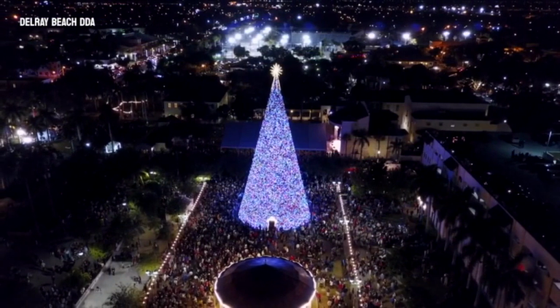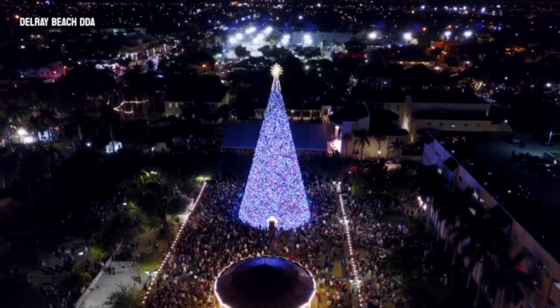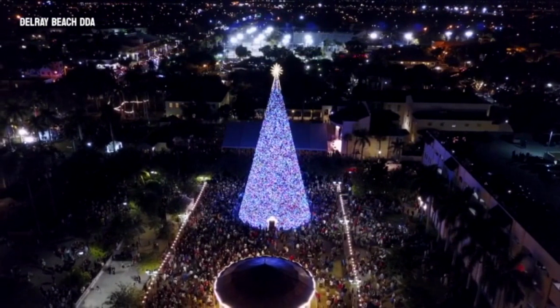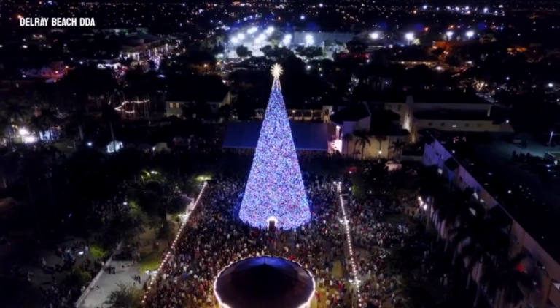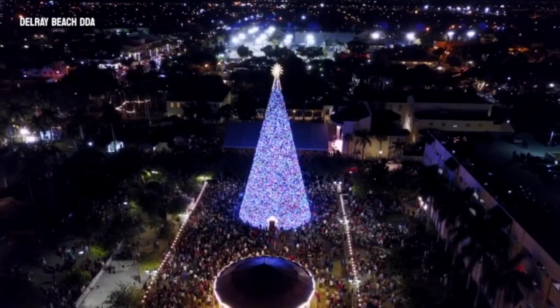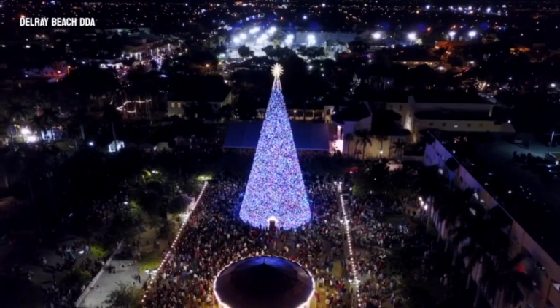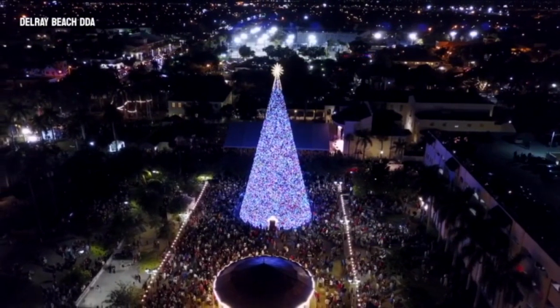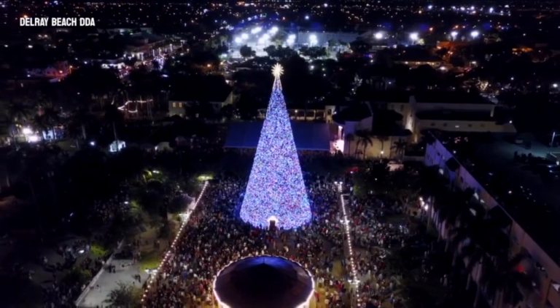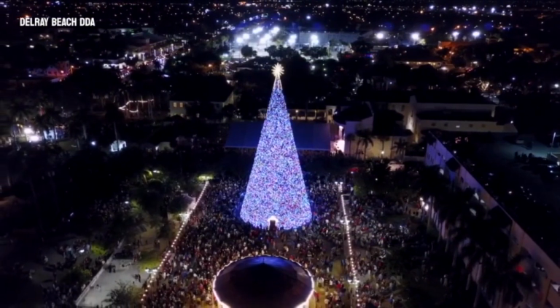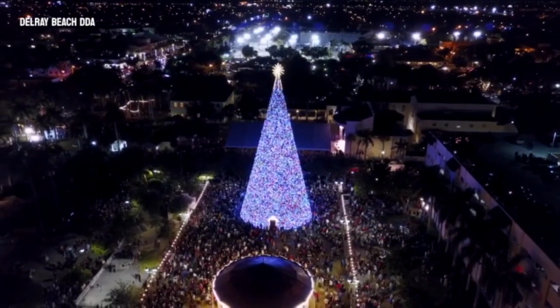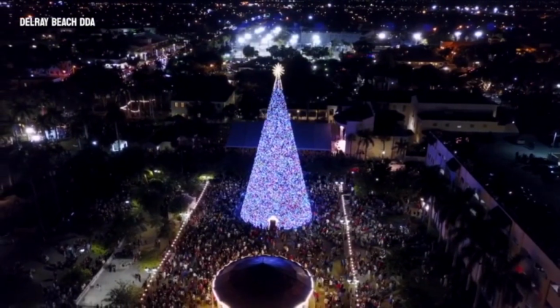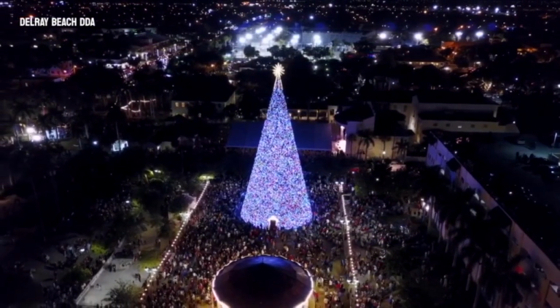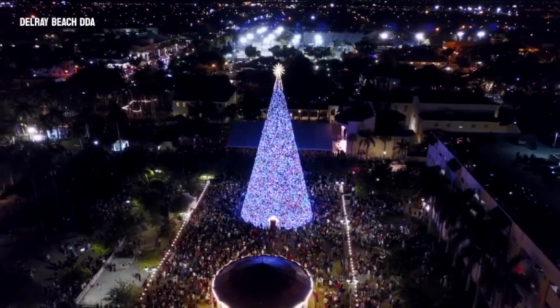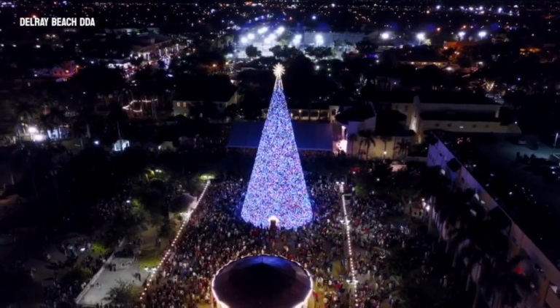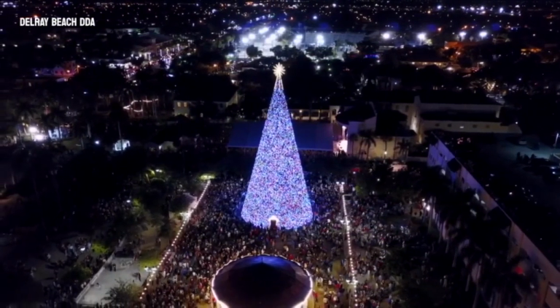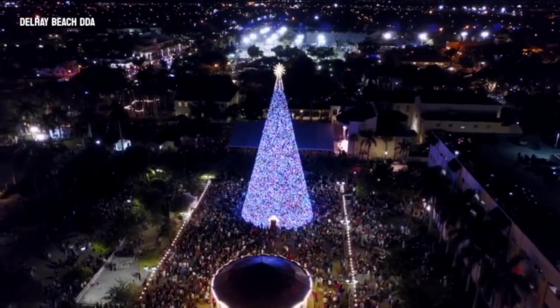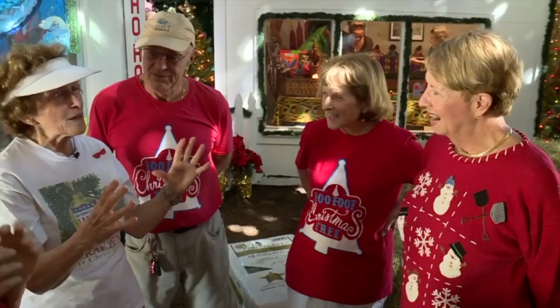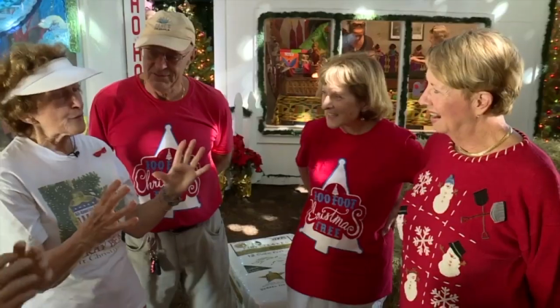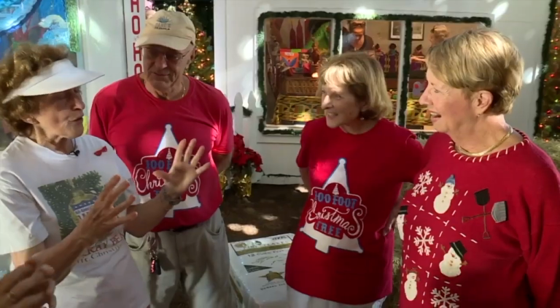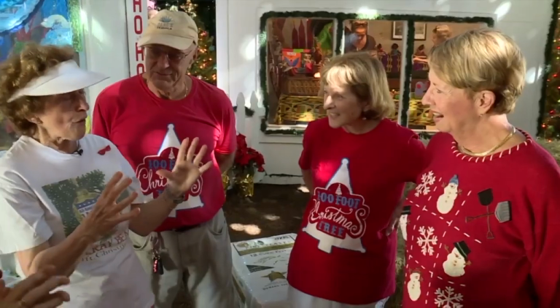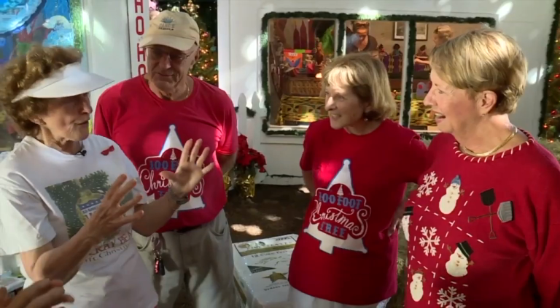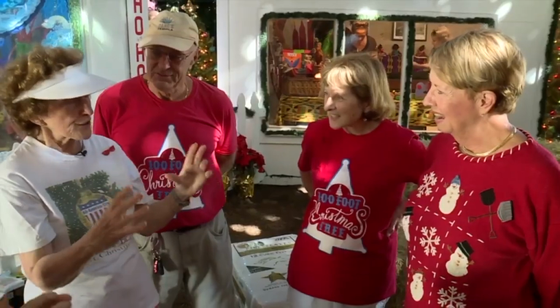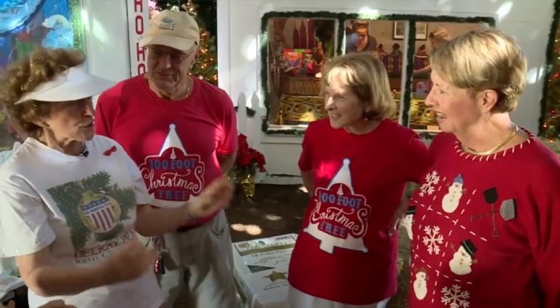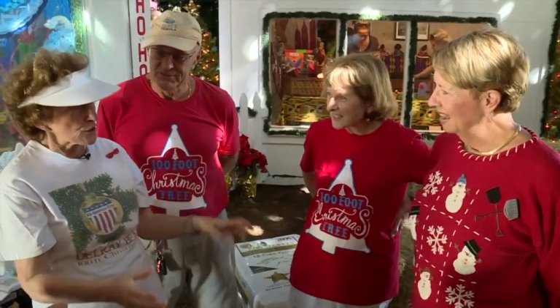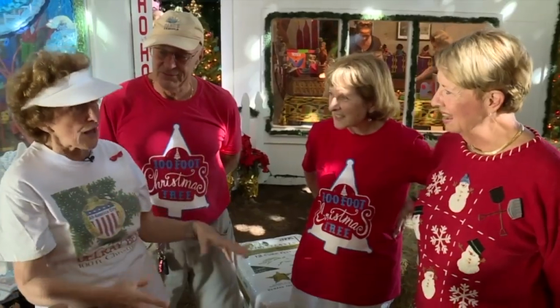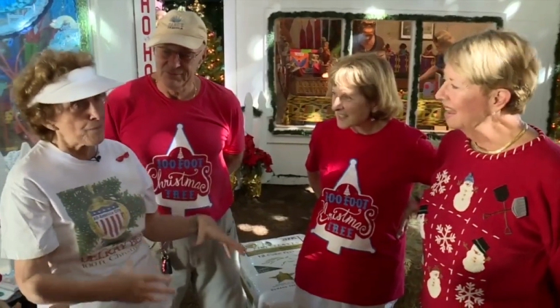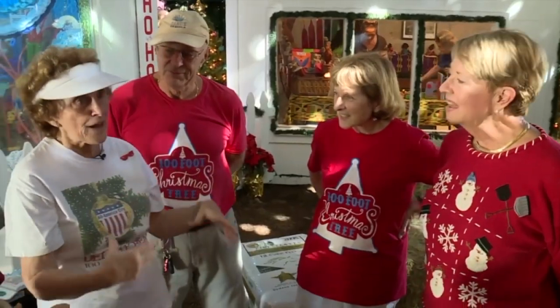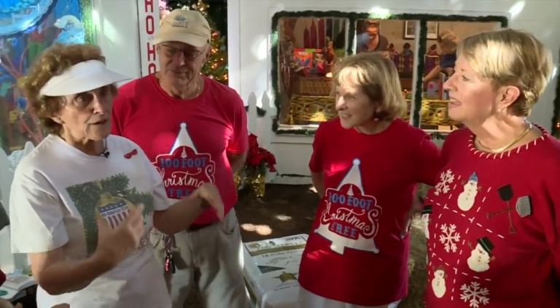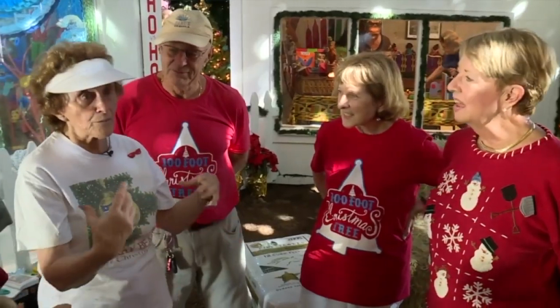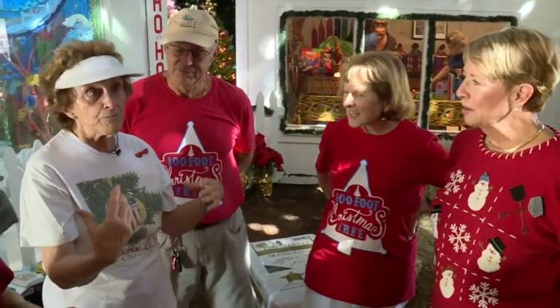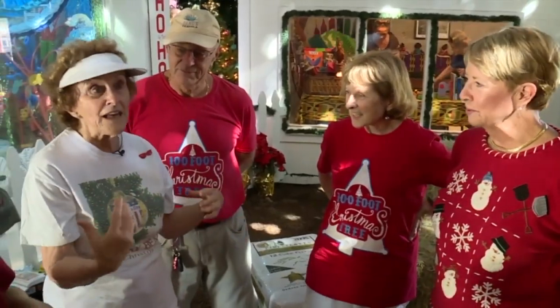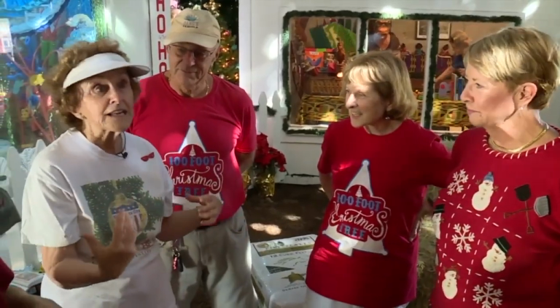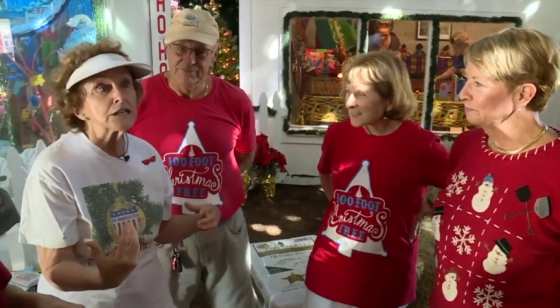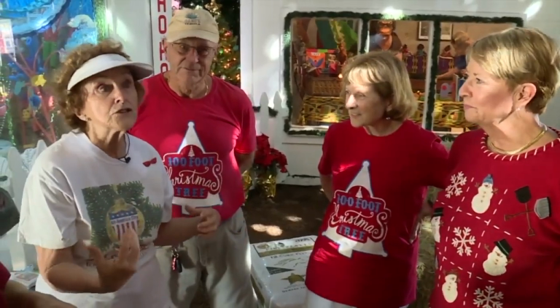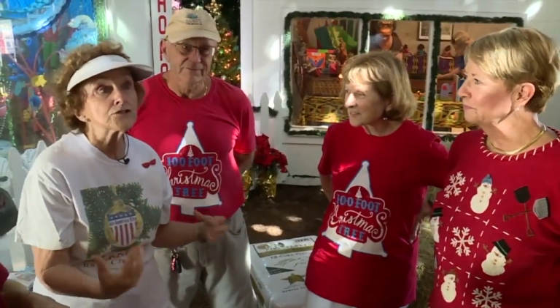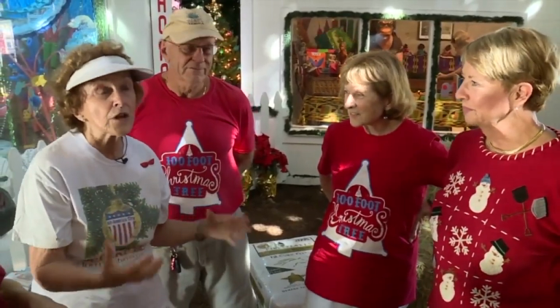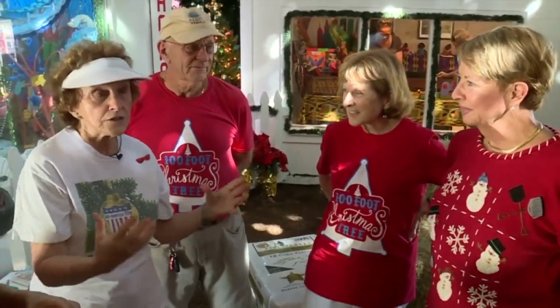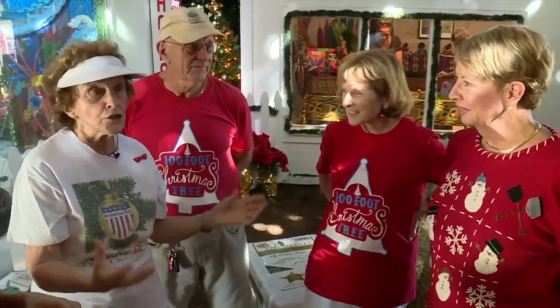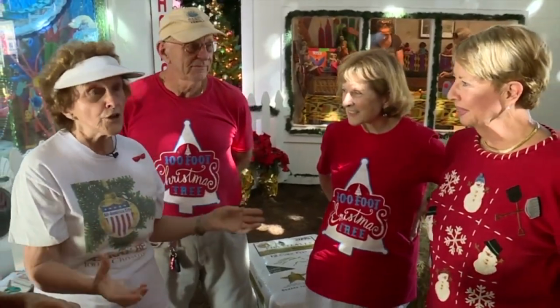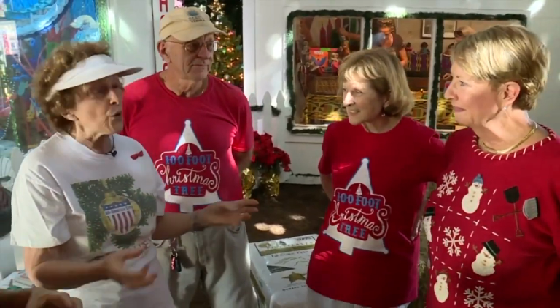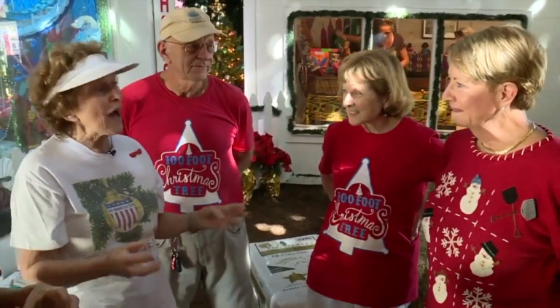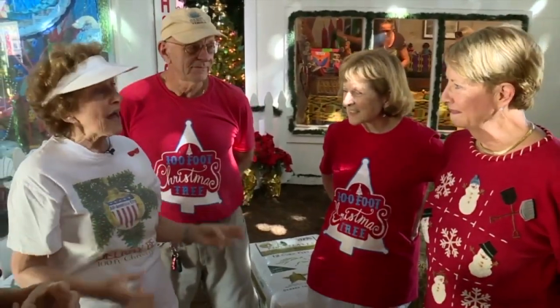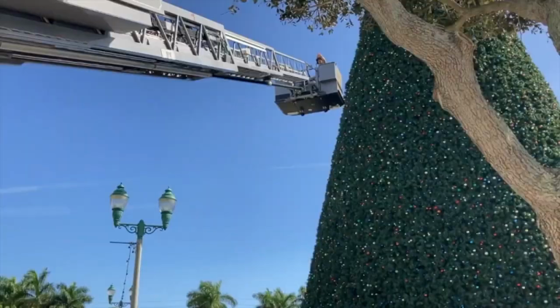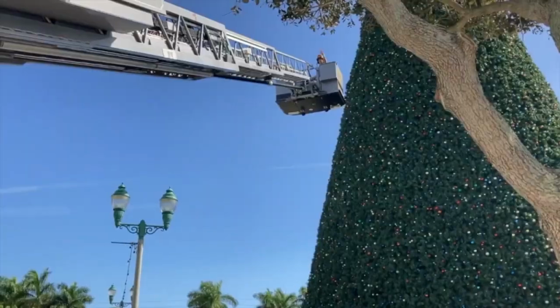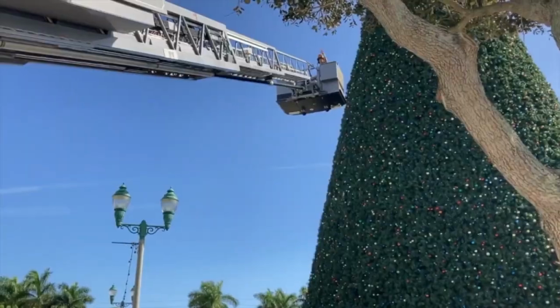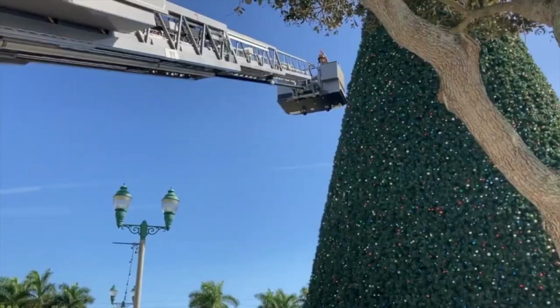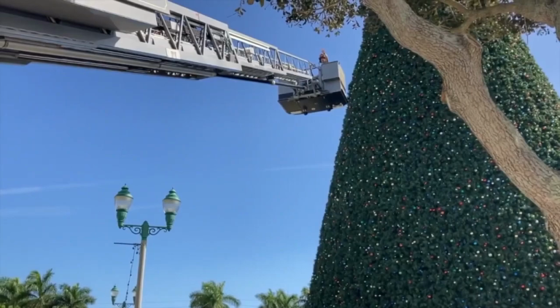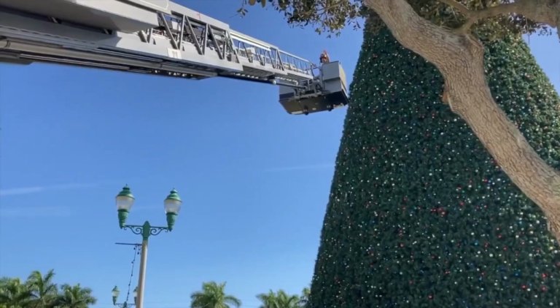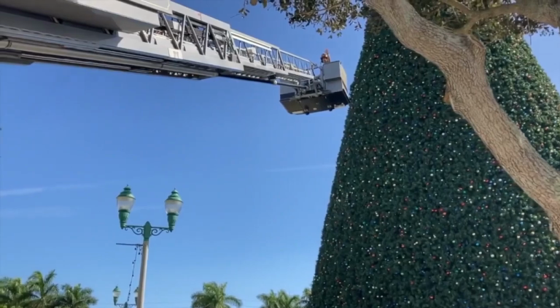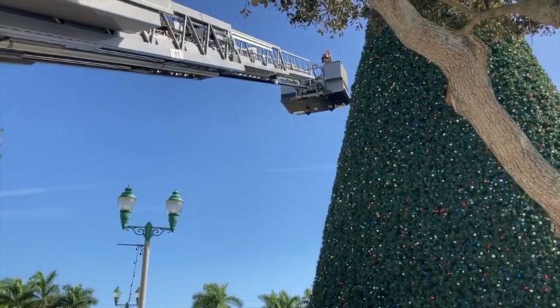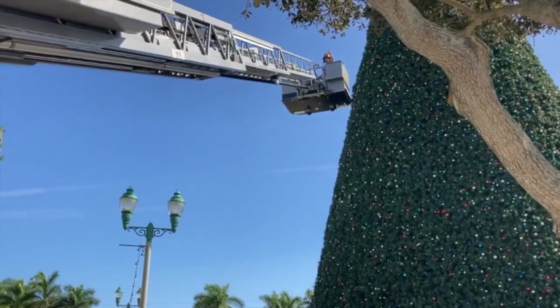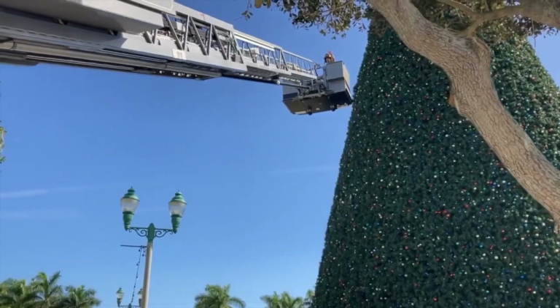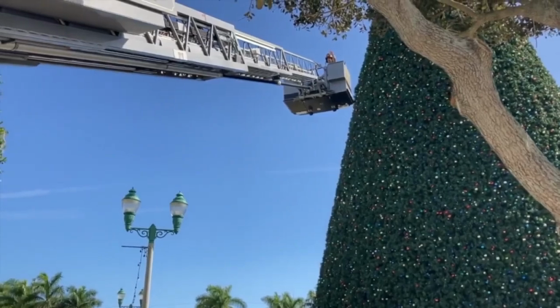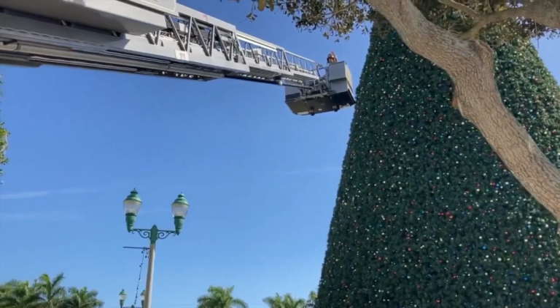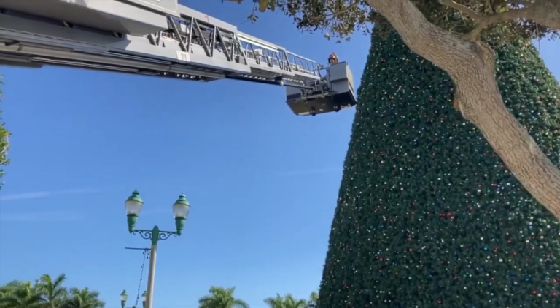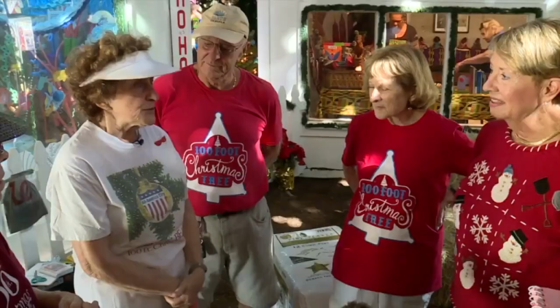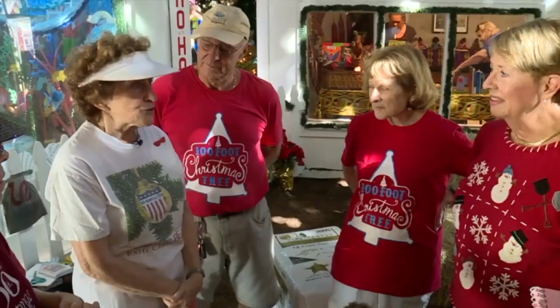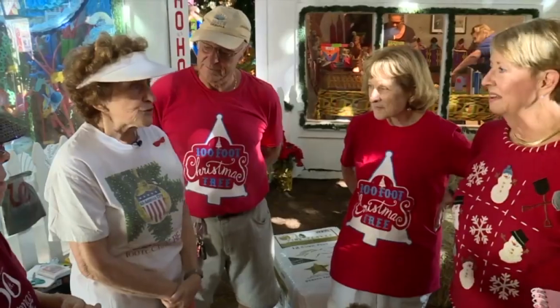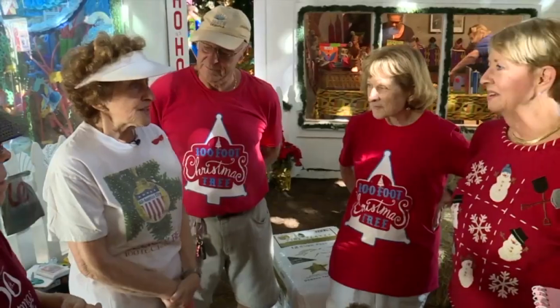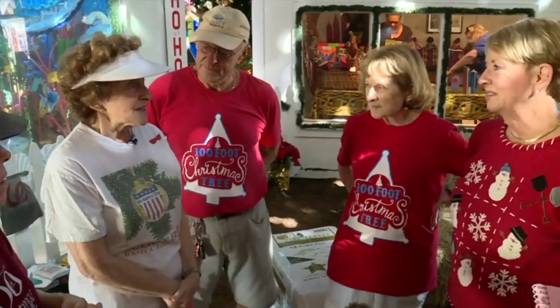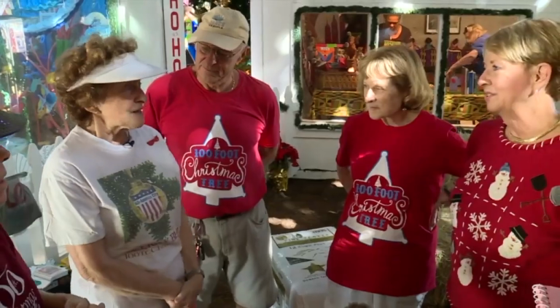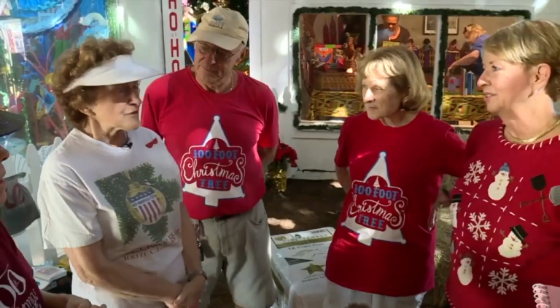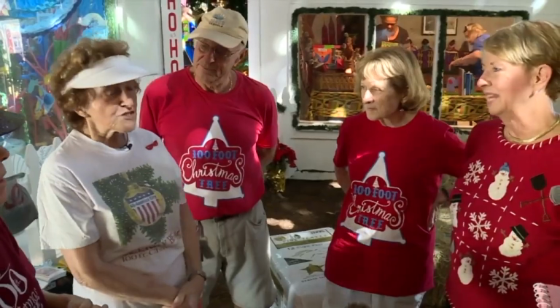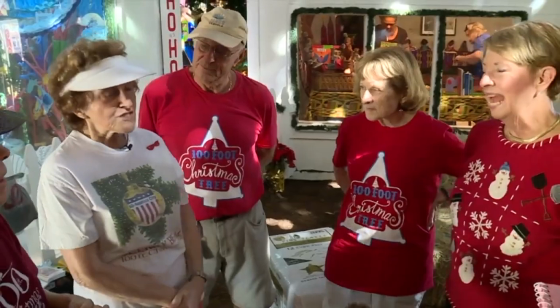There was a newspaper article about helping build the tree, and I've been doing it ever since.